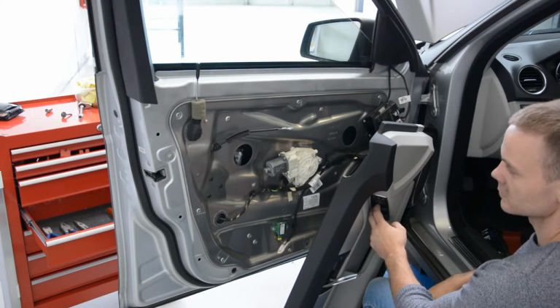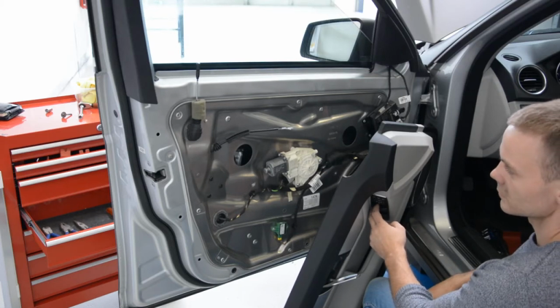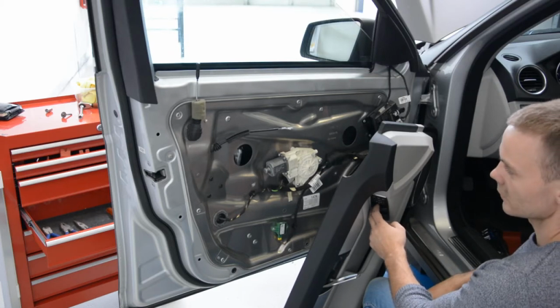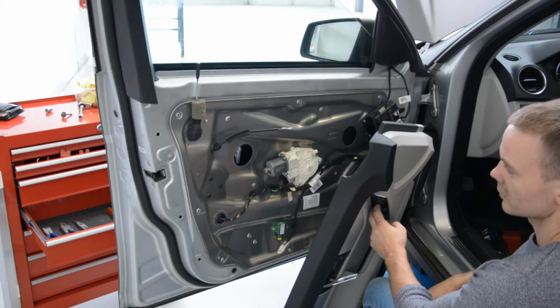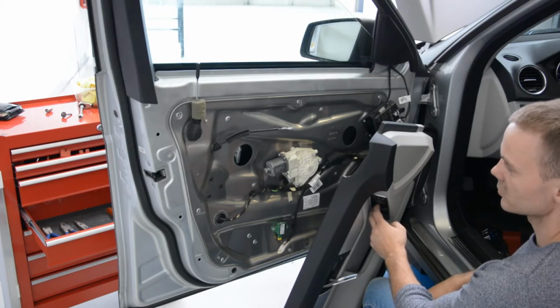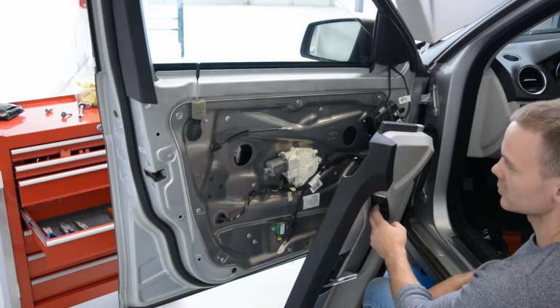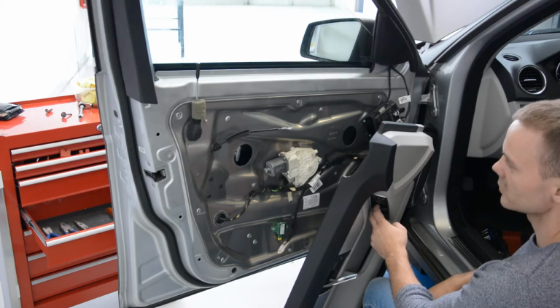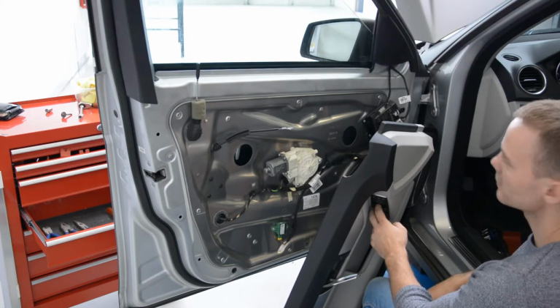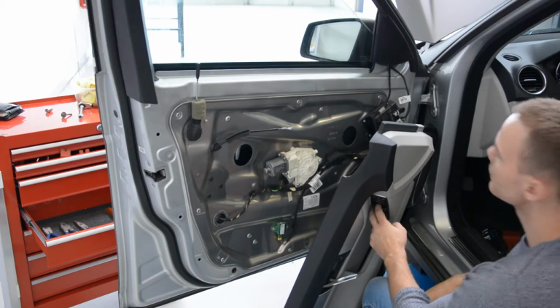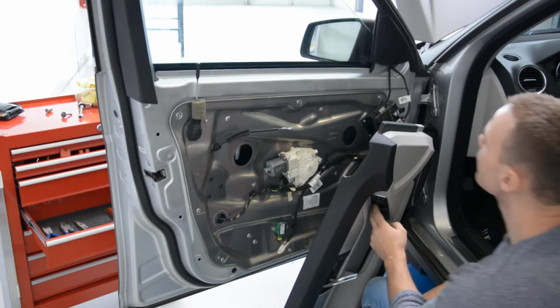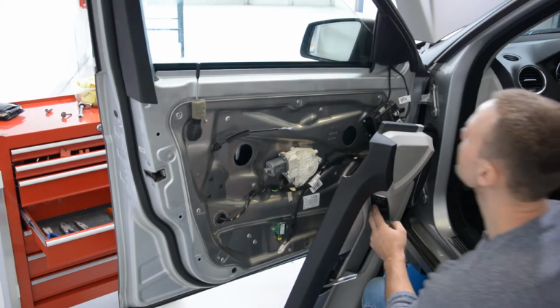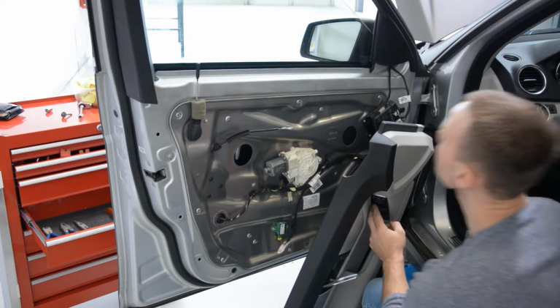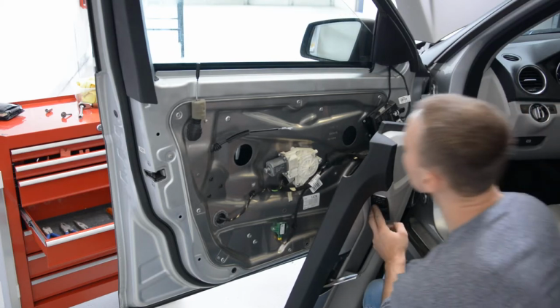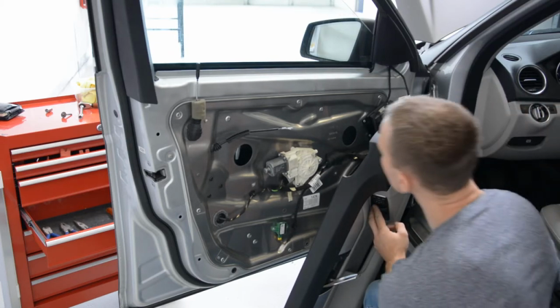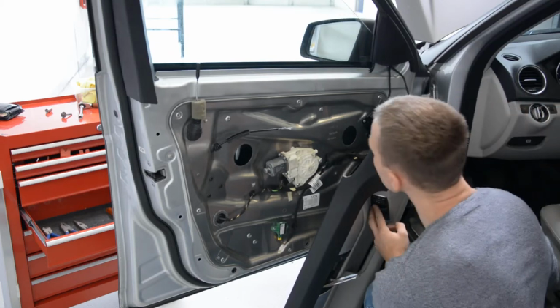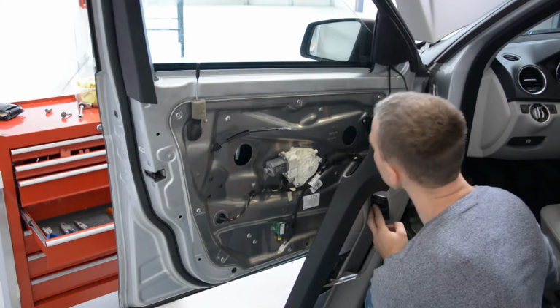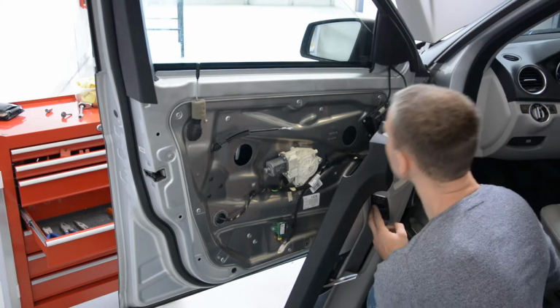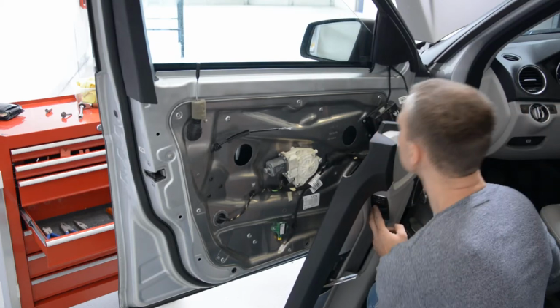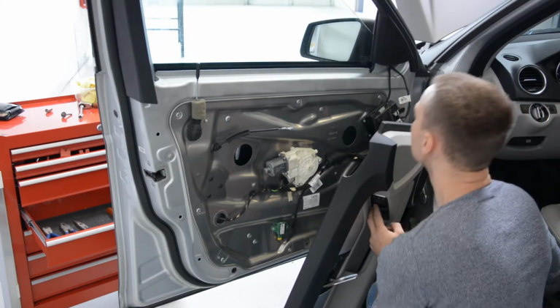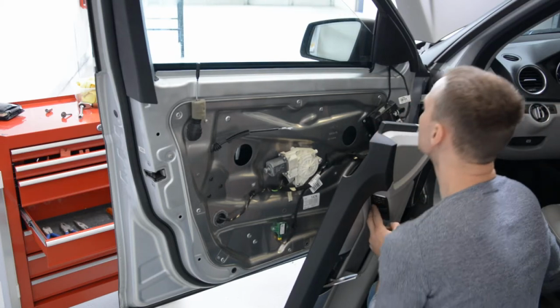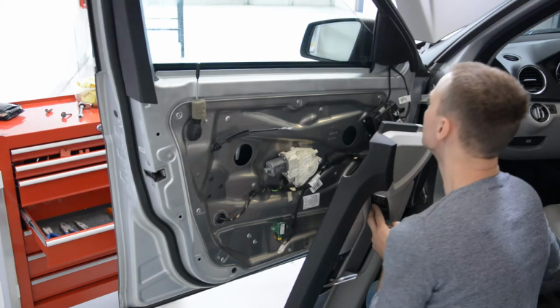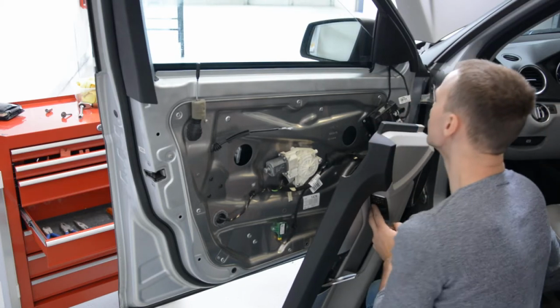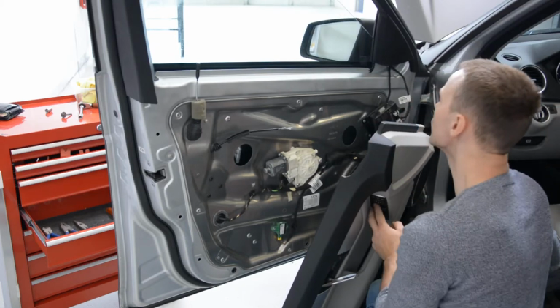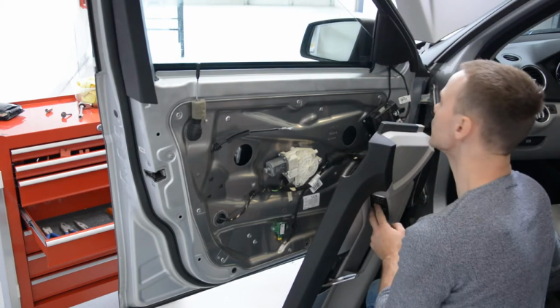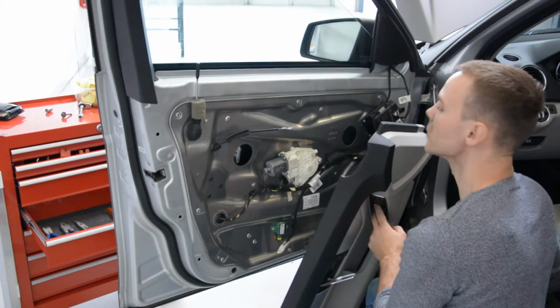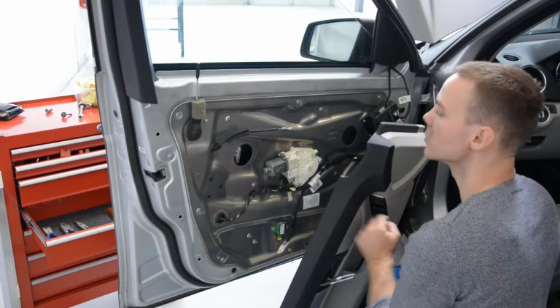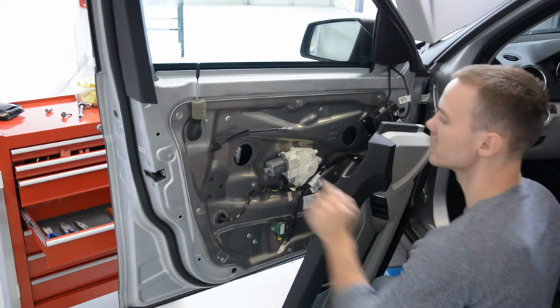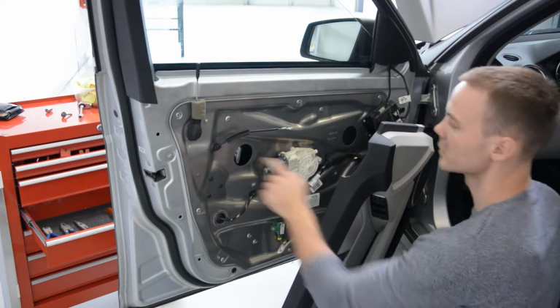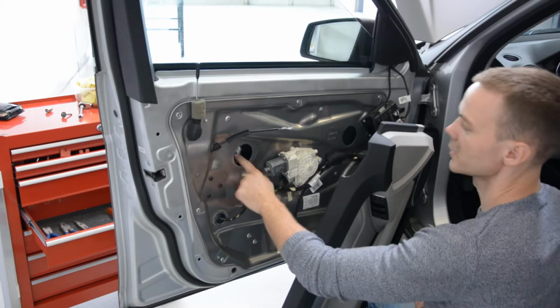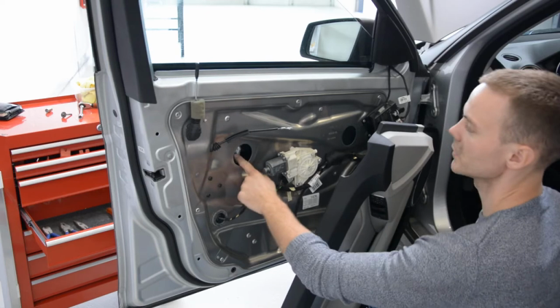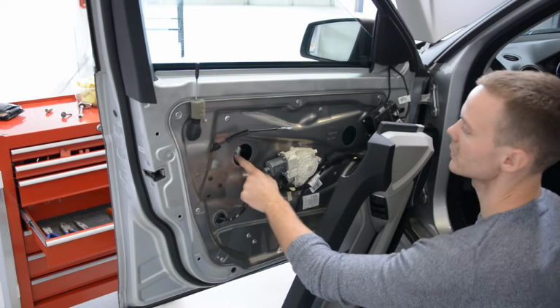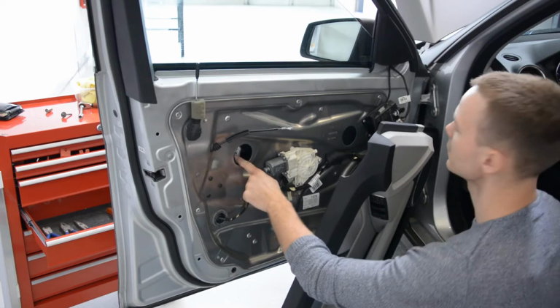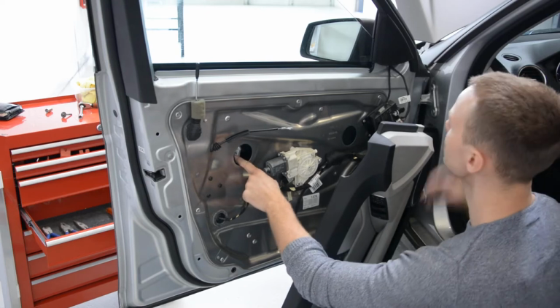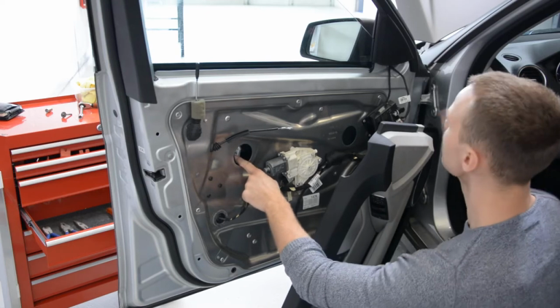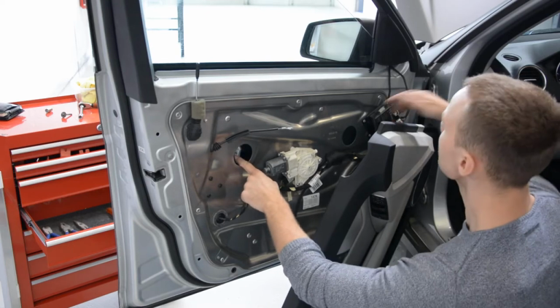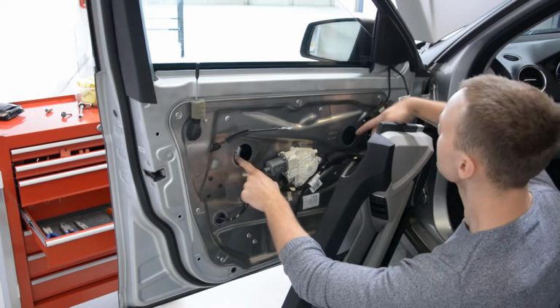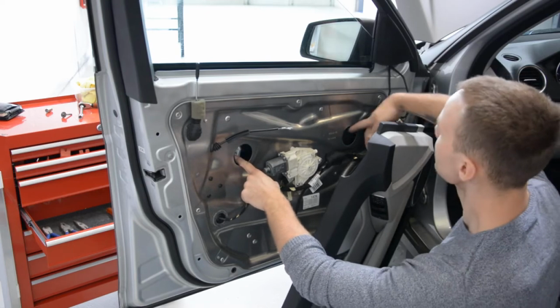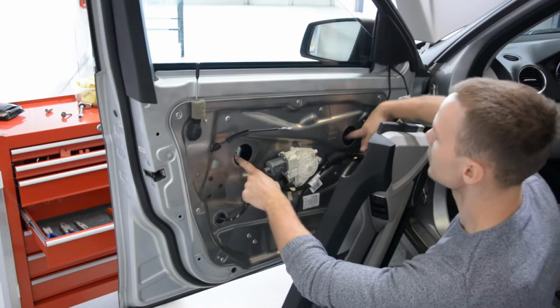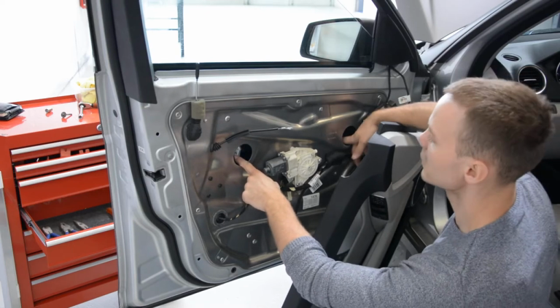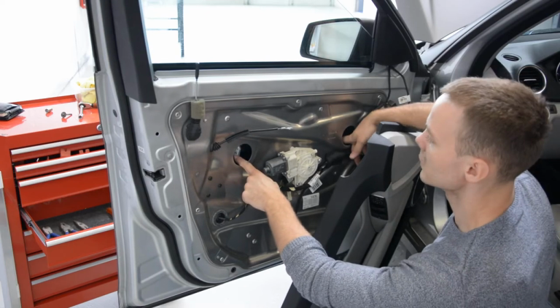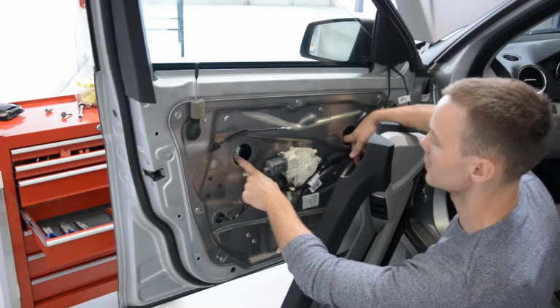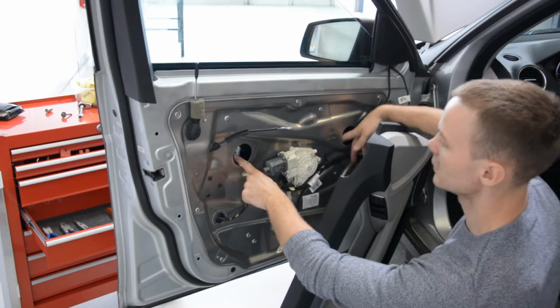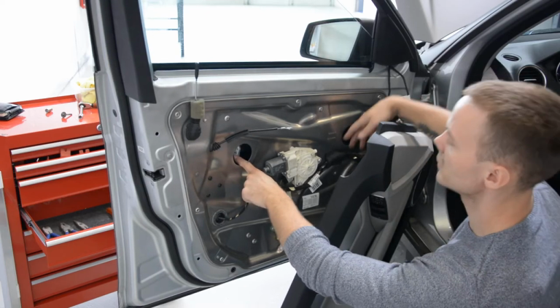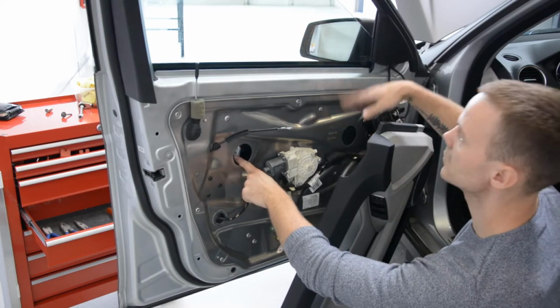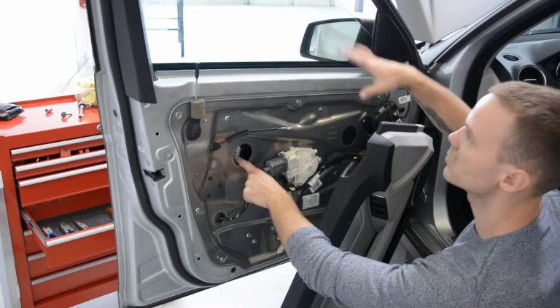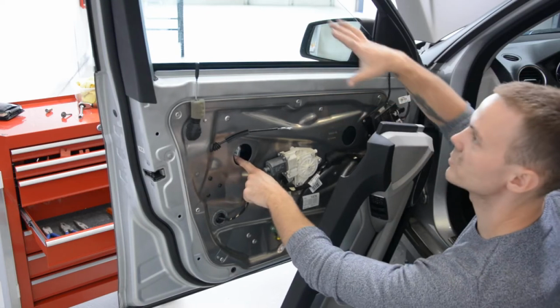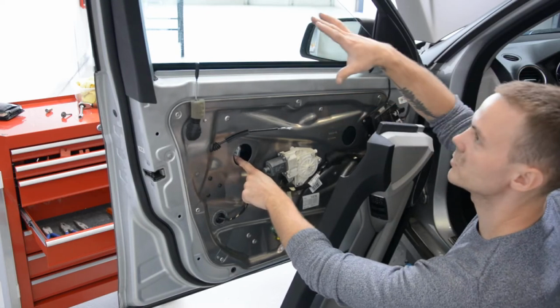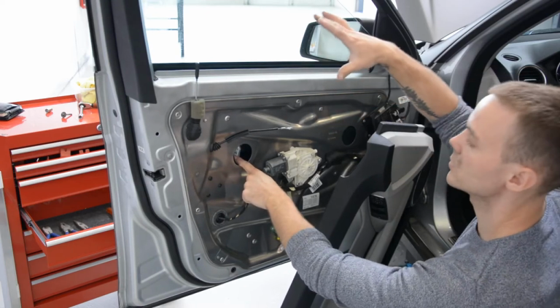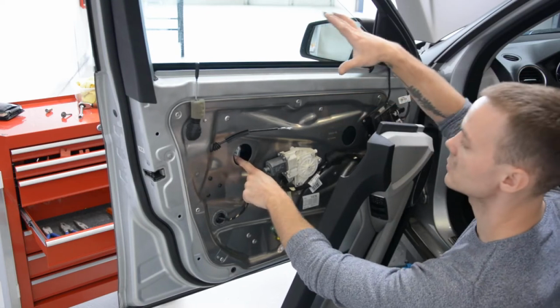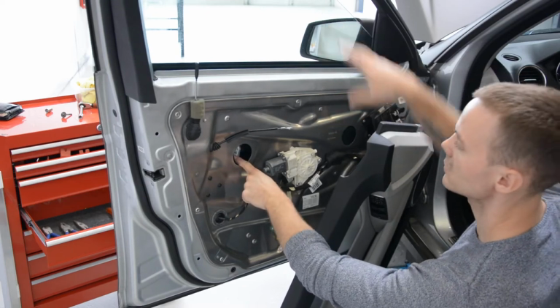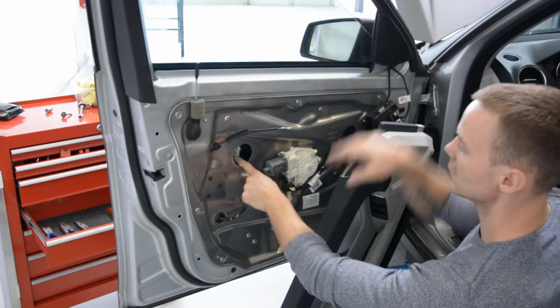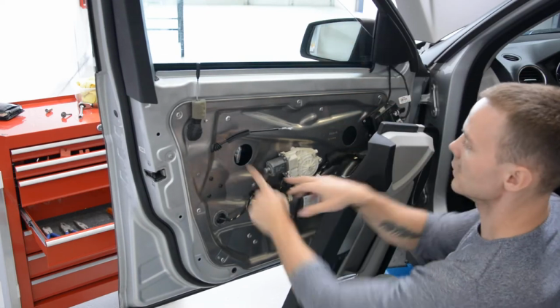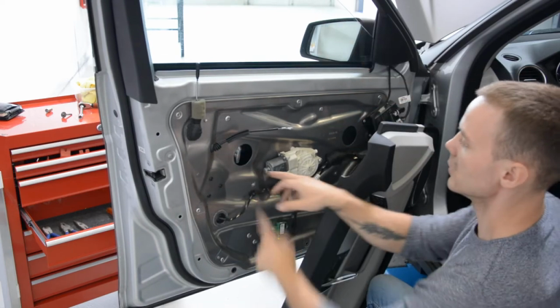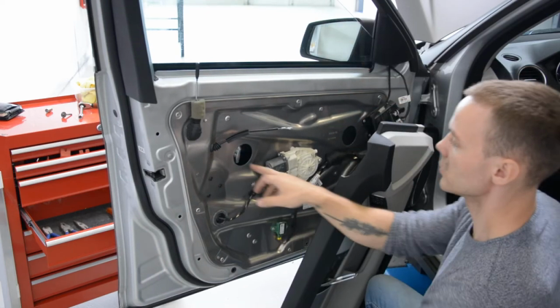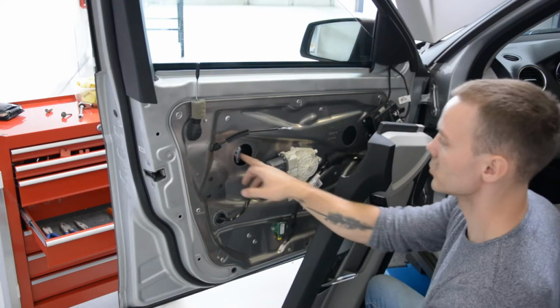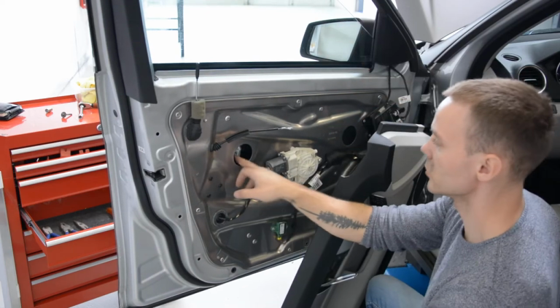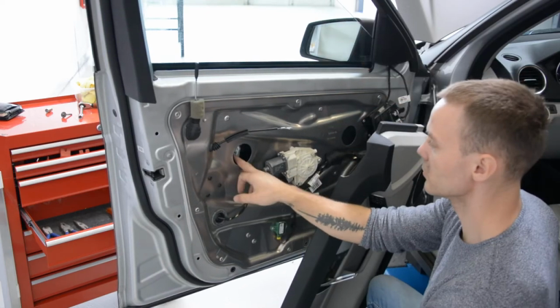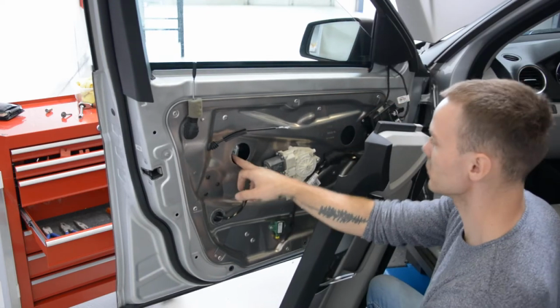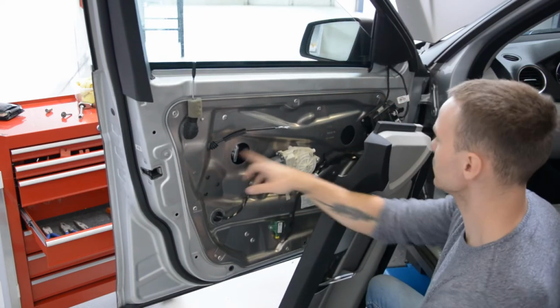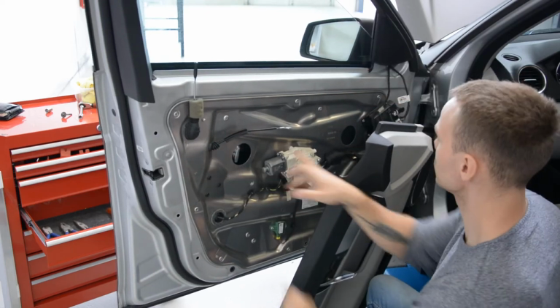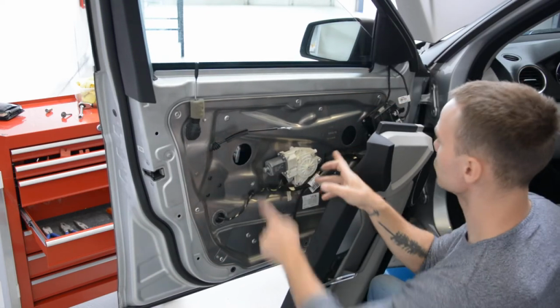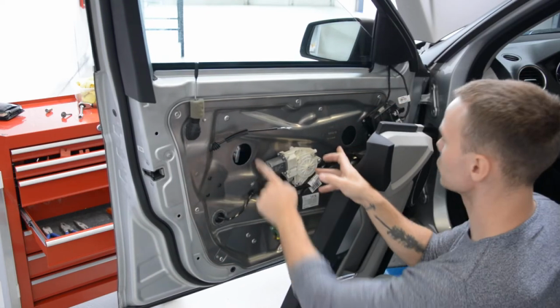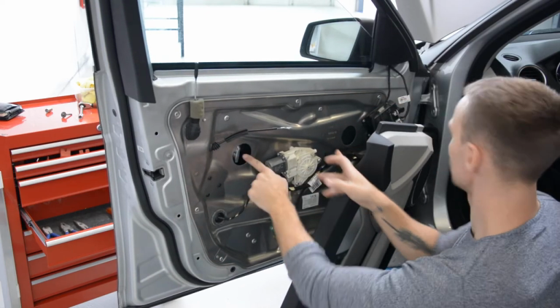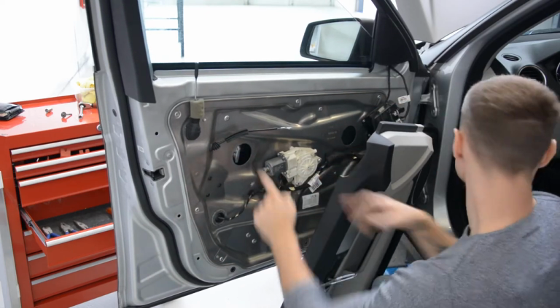You see, I'll bring the window here, in this position, to remove these two screws.